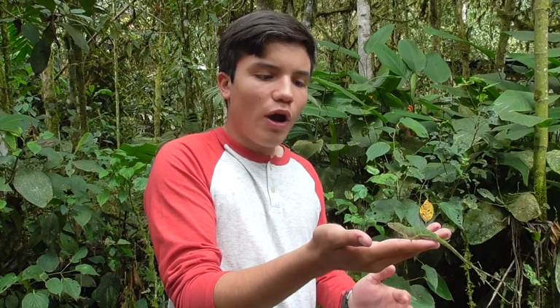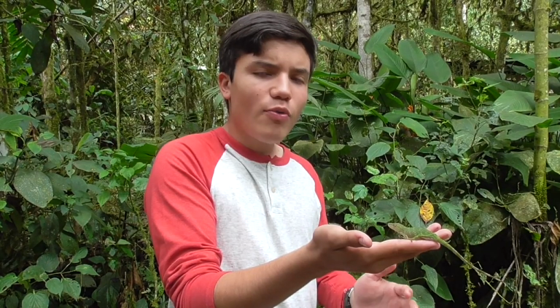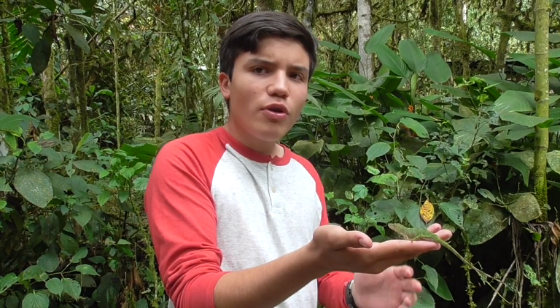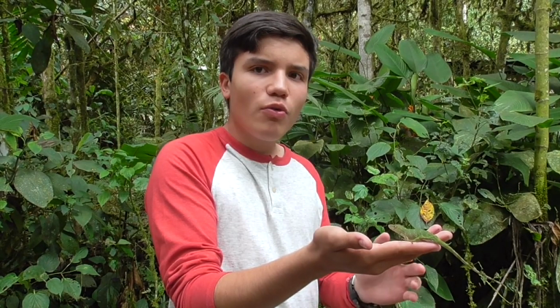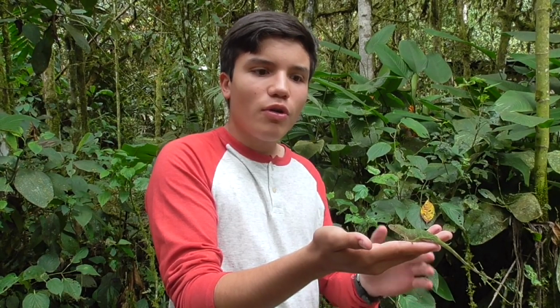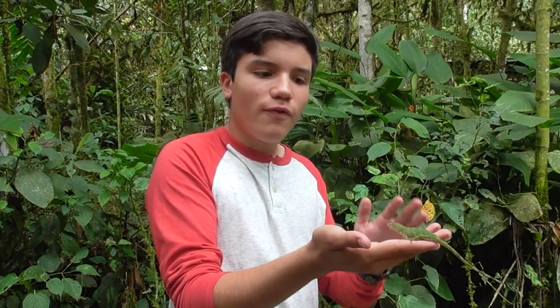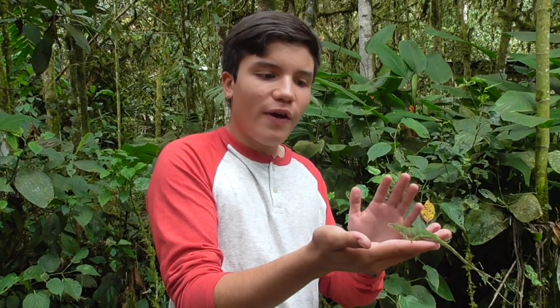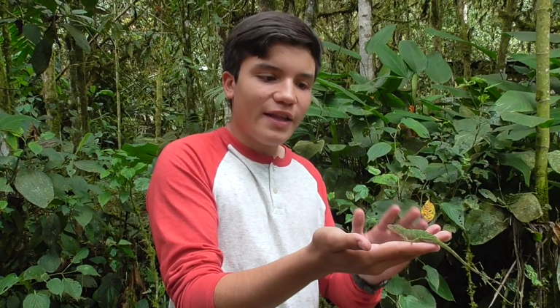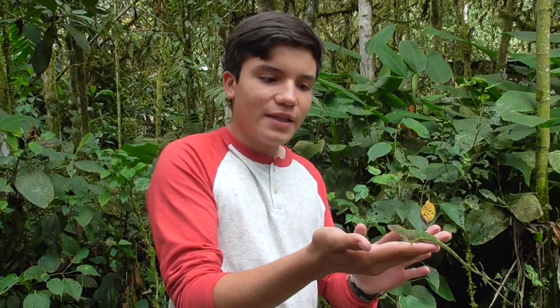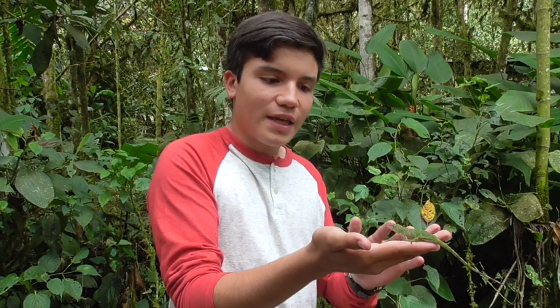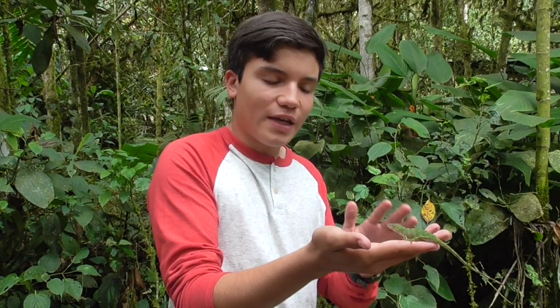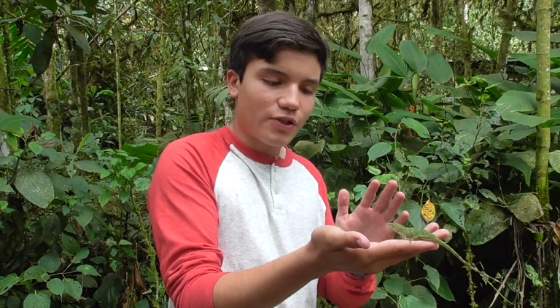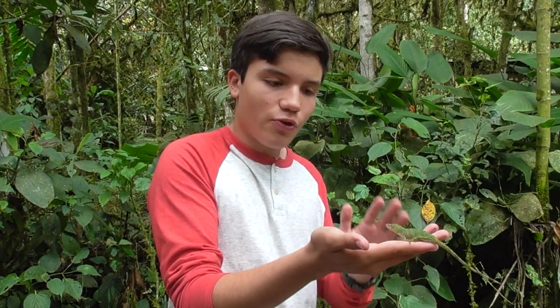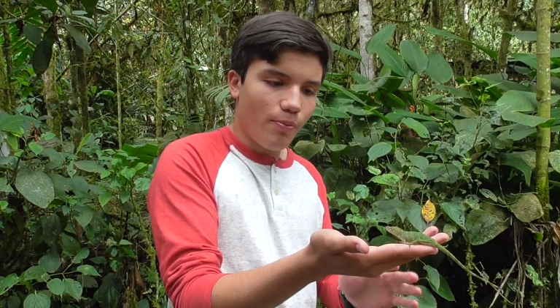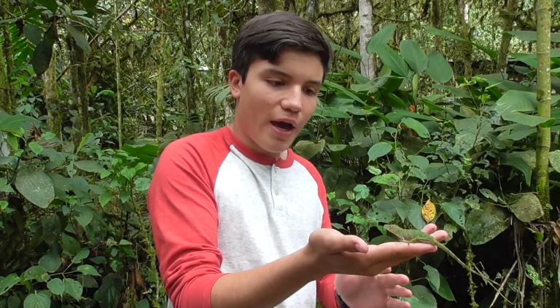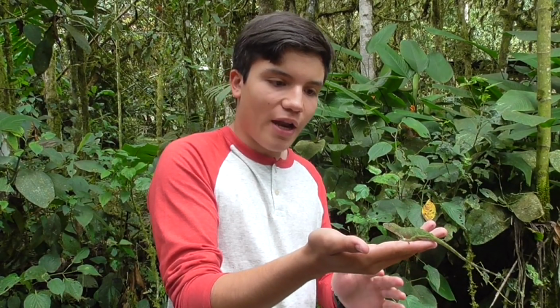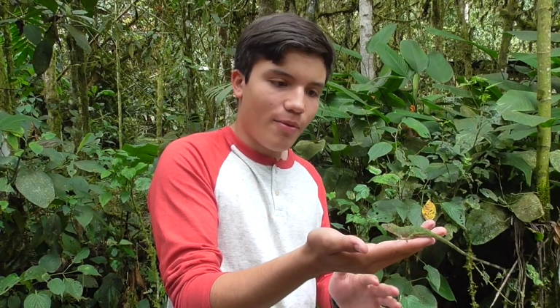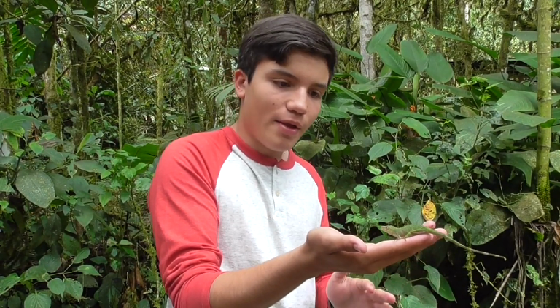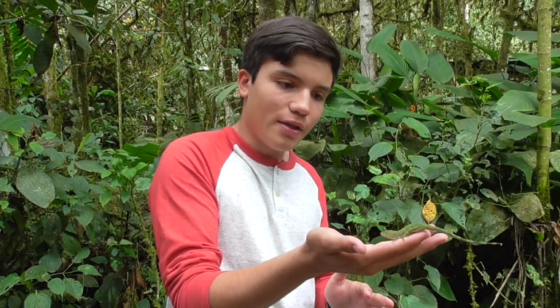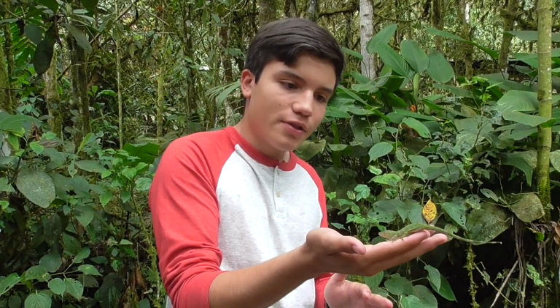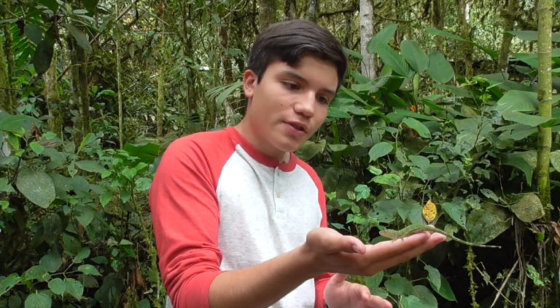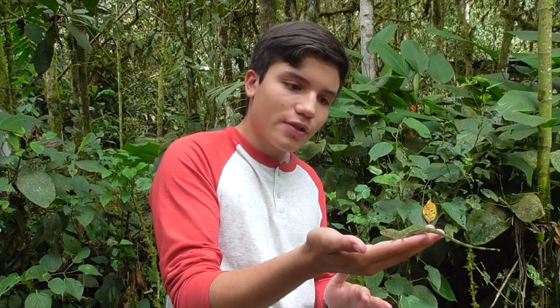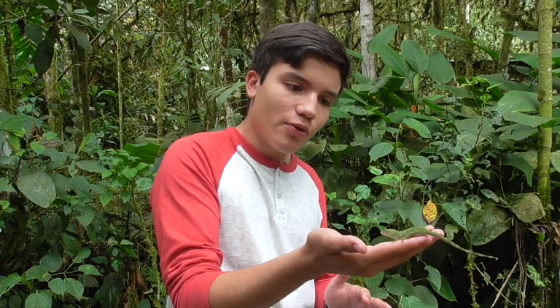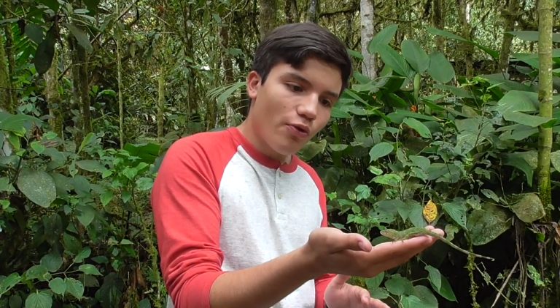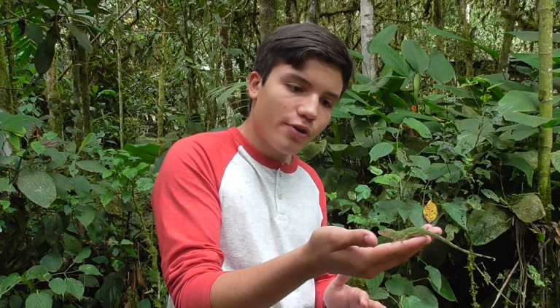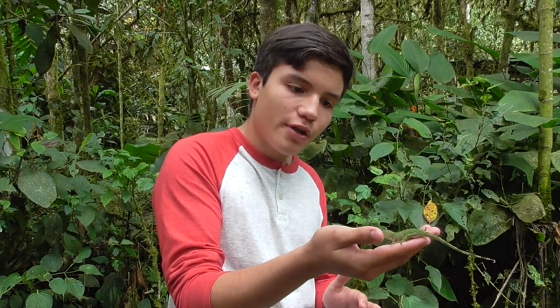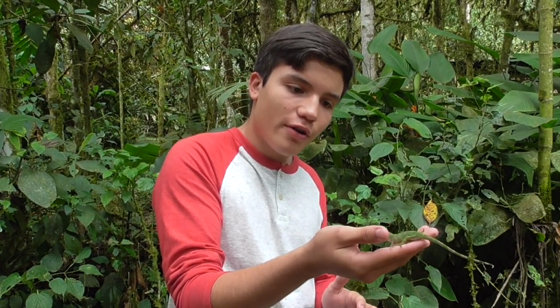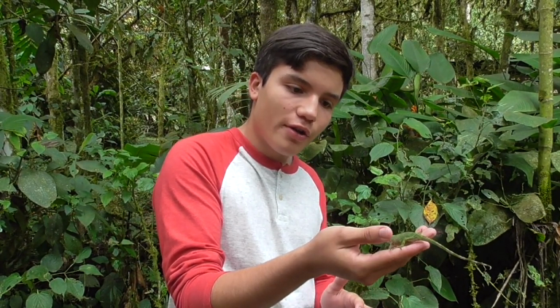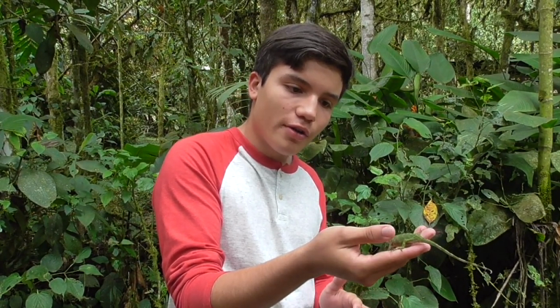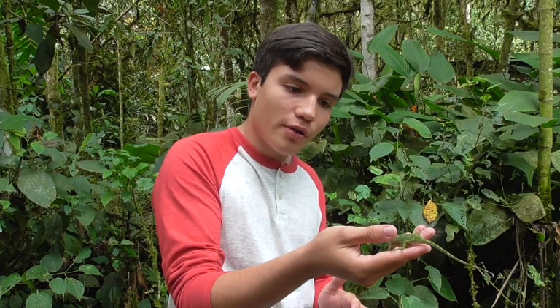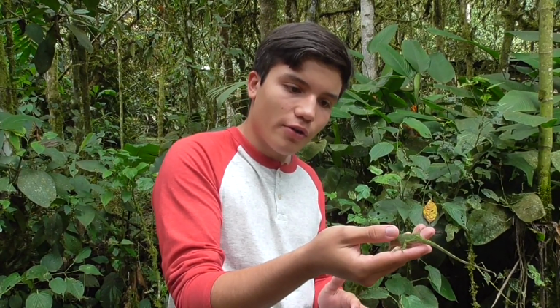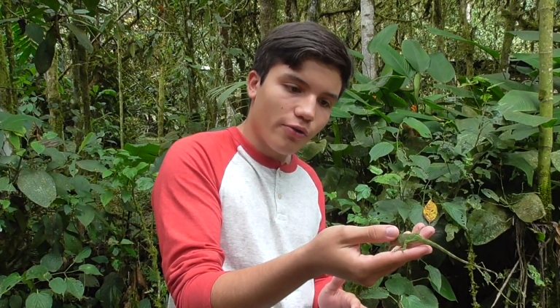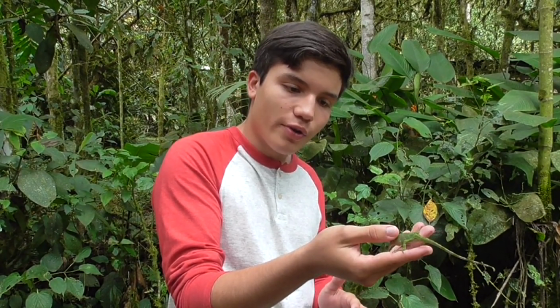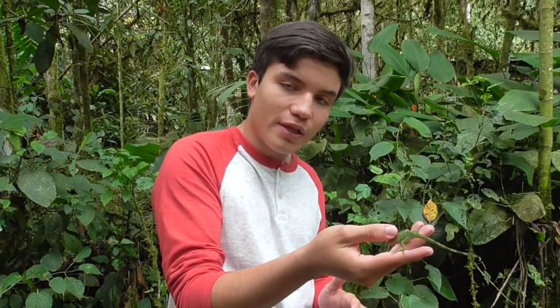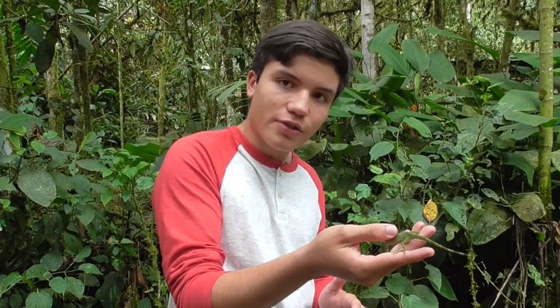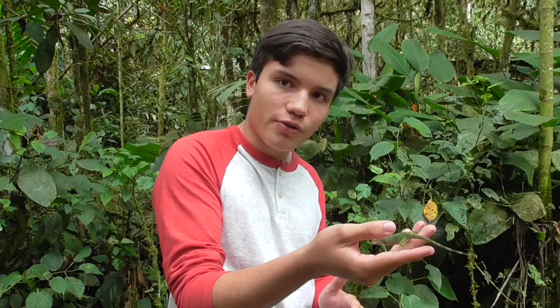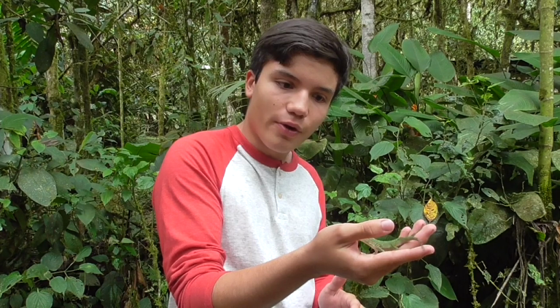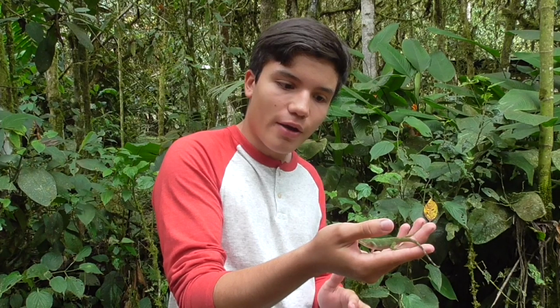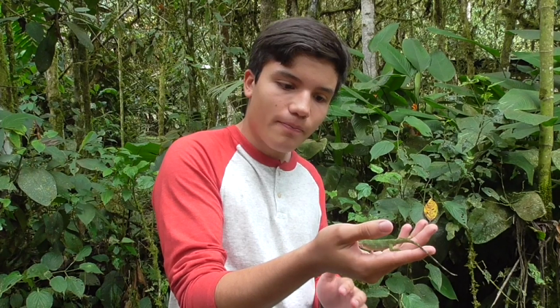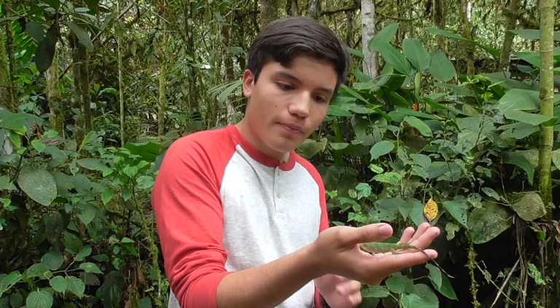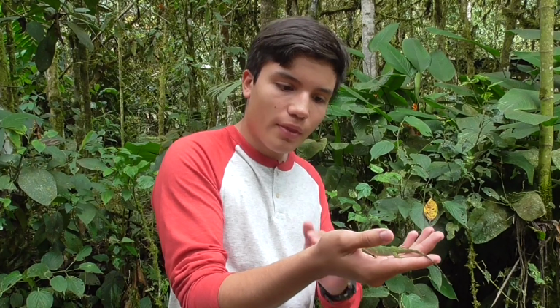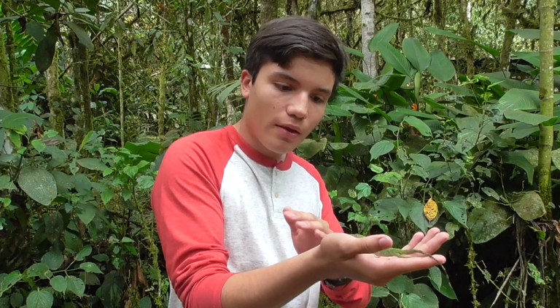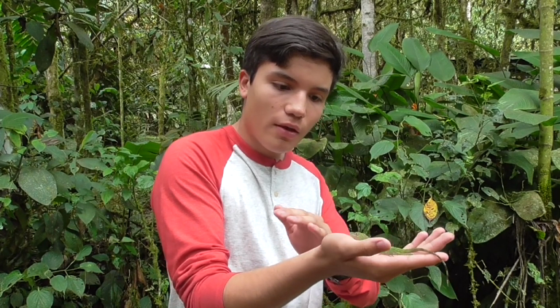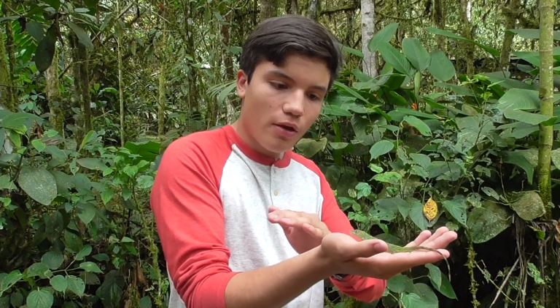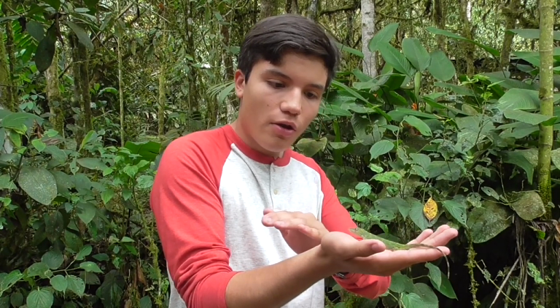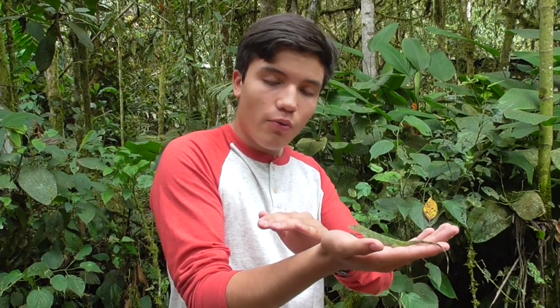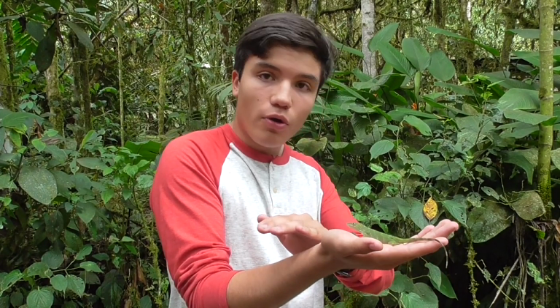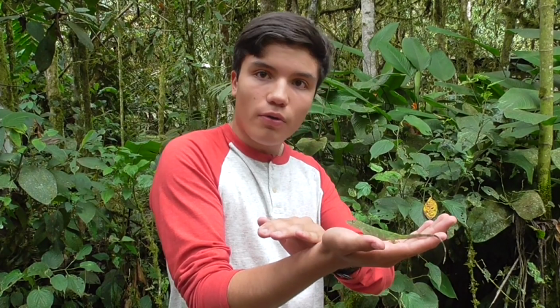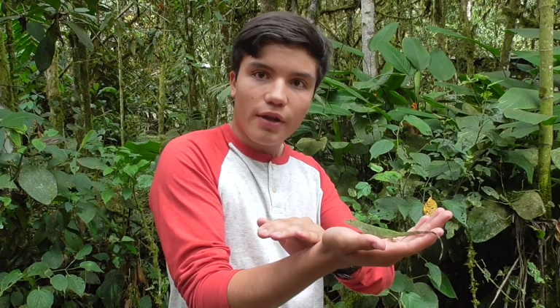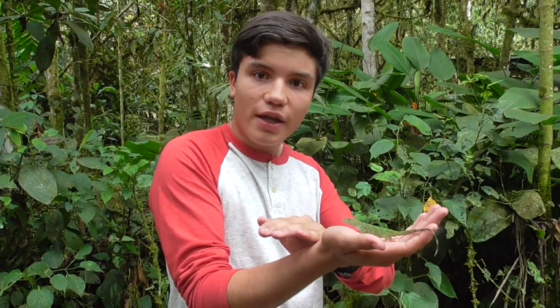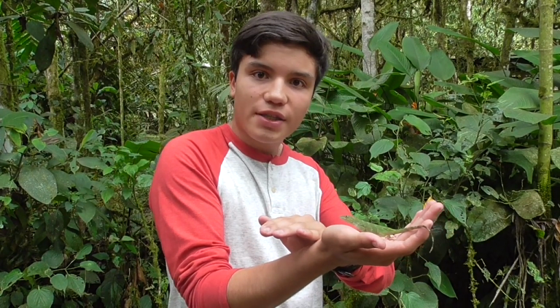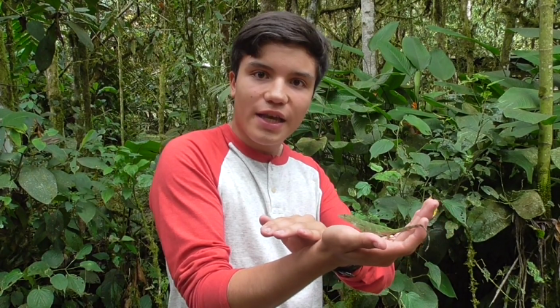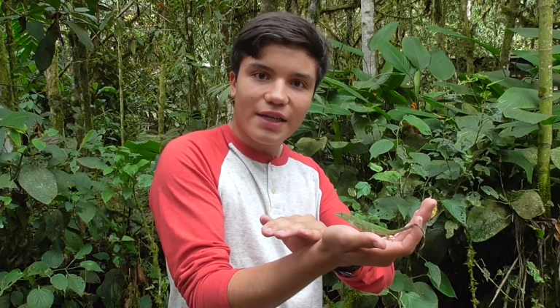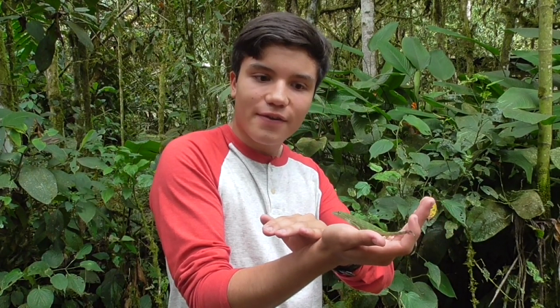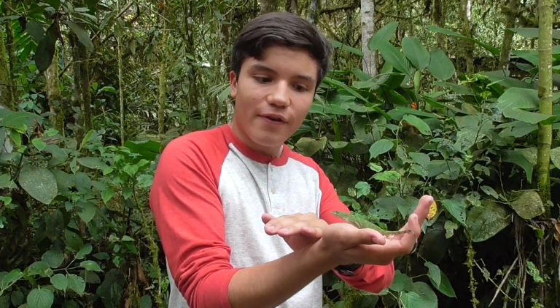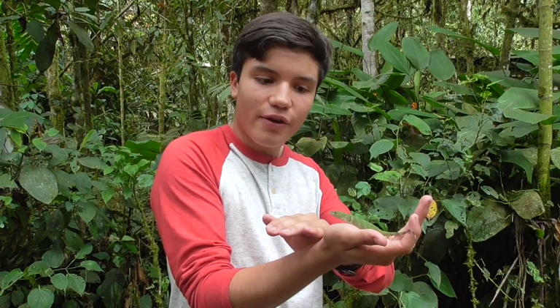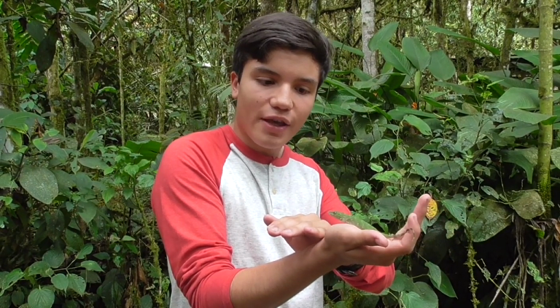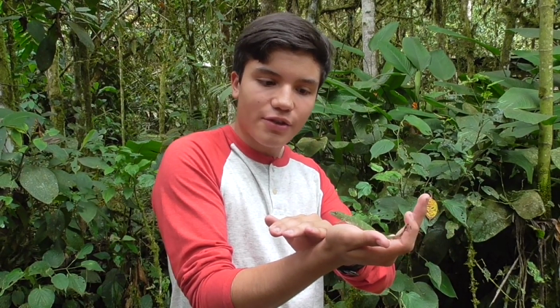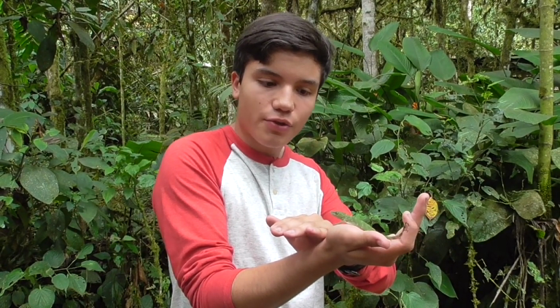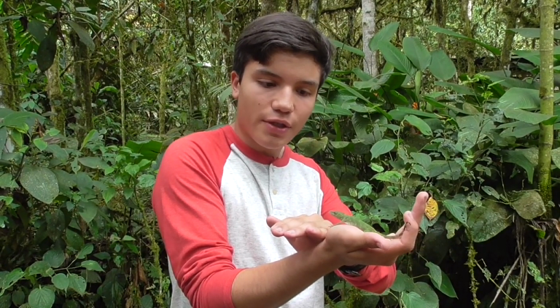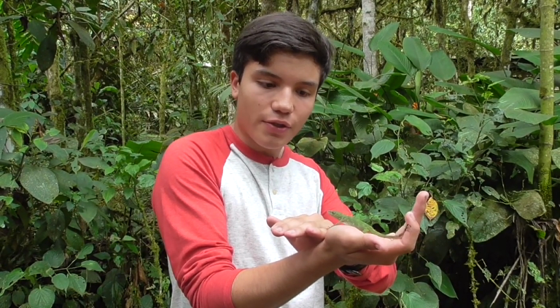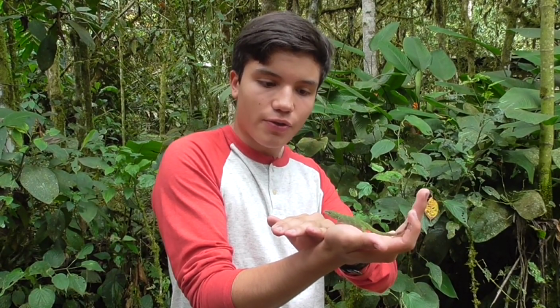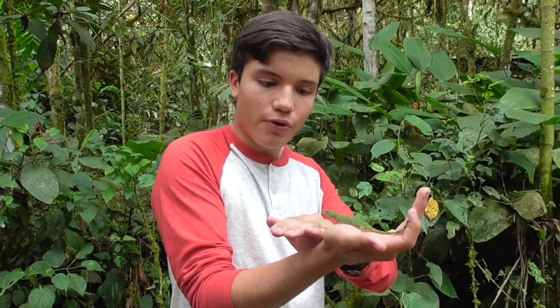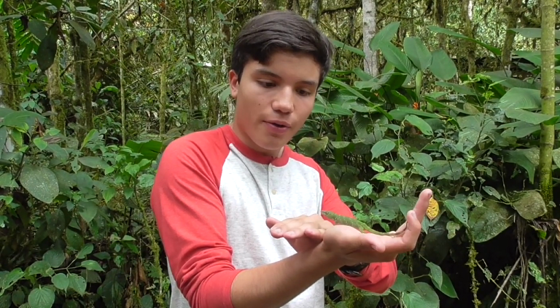Now, why would I want to find this guy so bad? I mean, it's just an ordinary little green lizard, right? Well, it actually has a very interesting story.